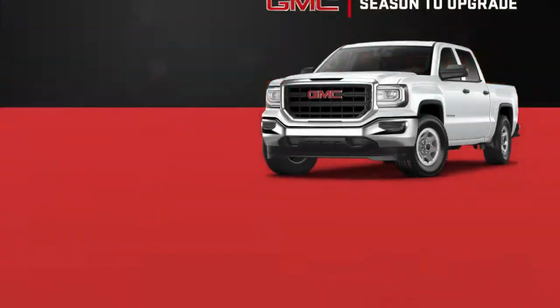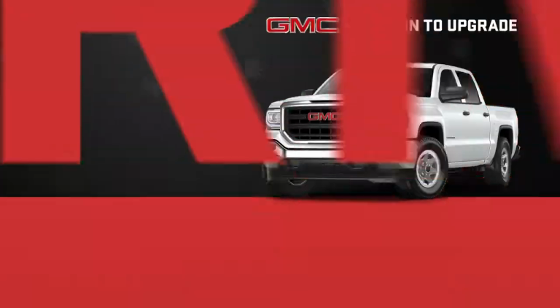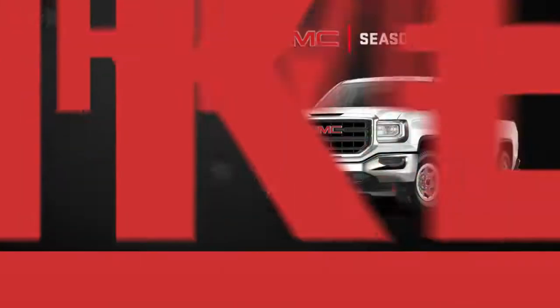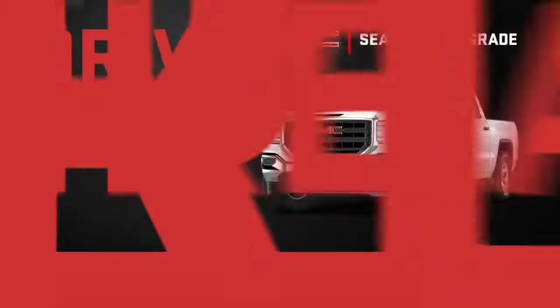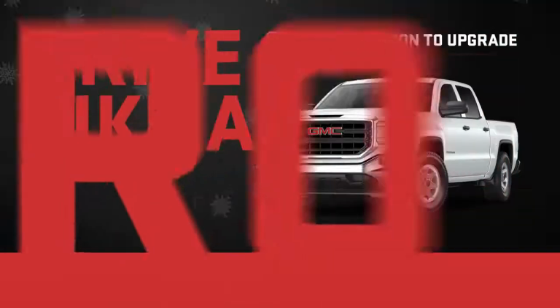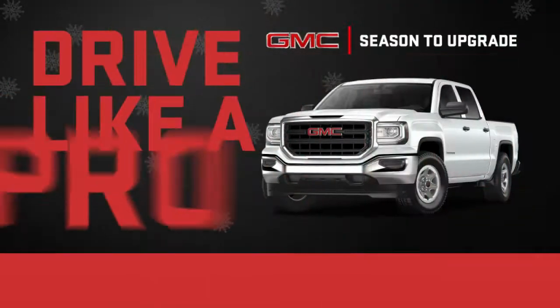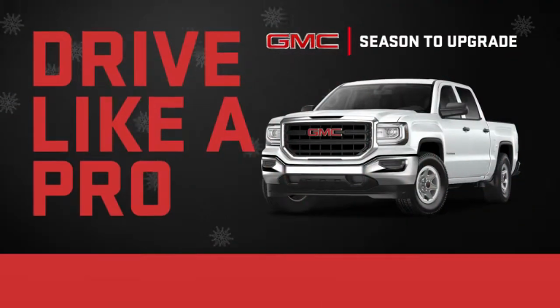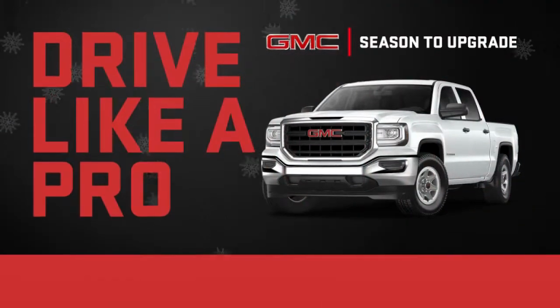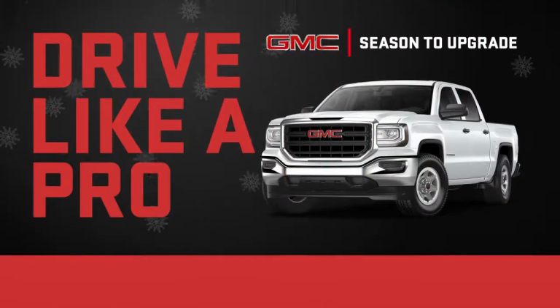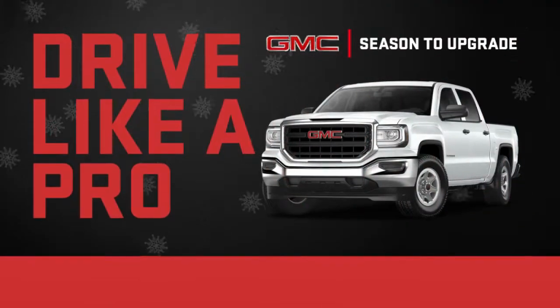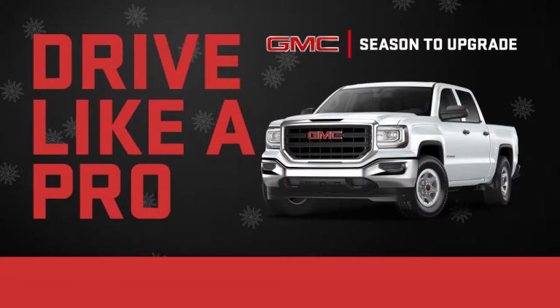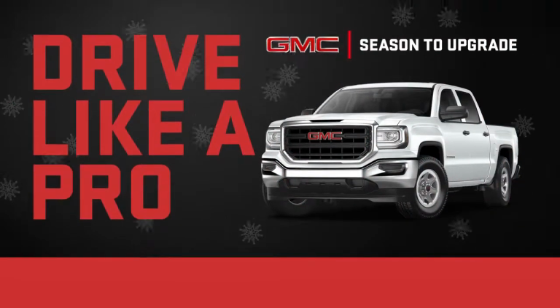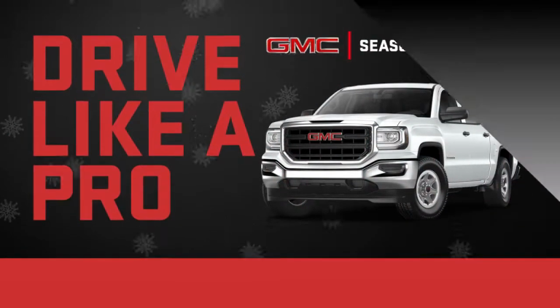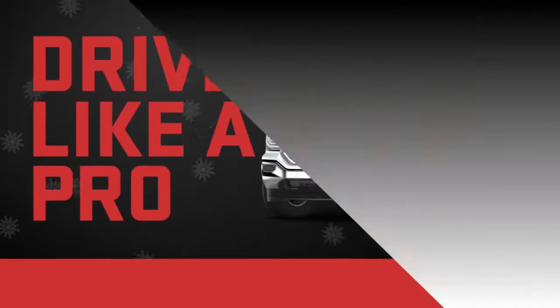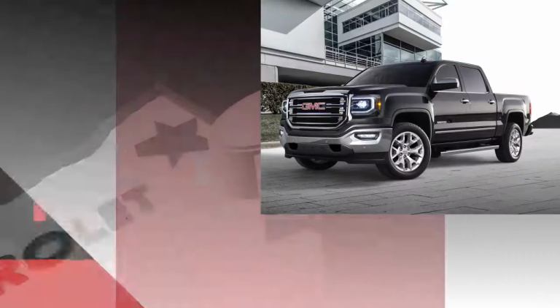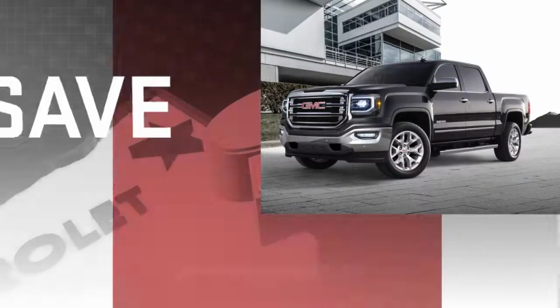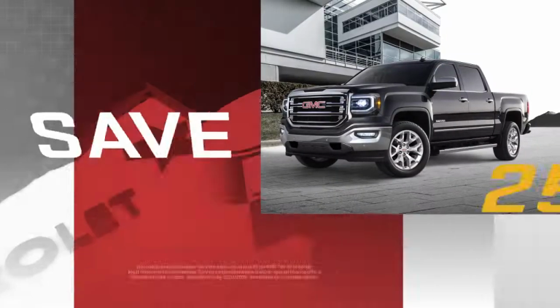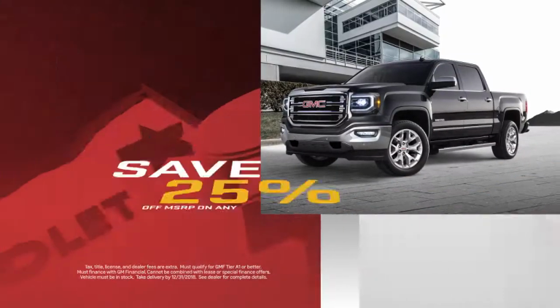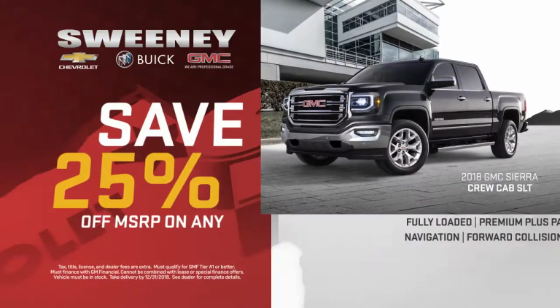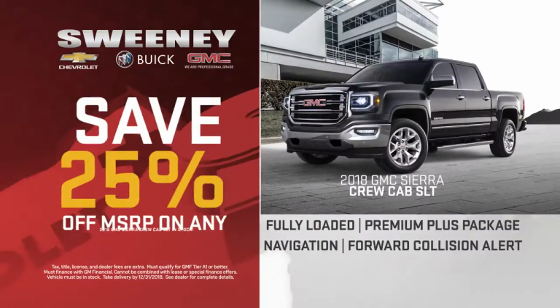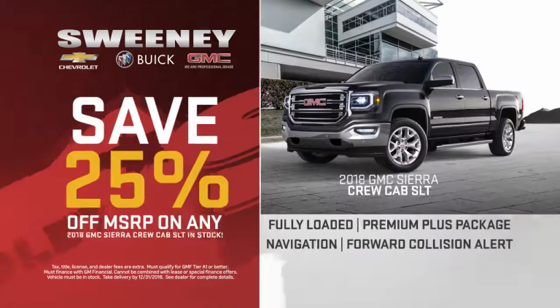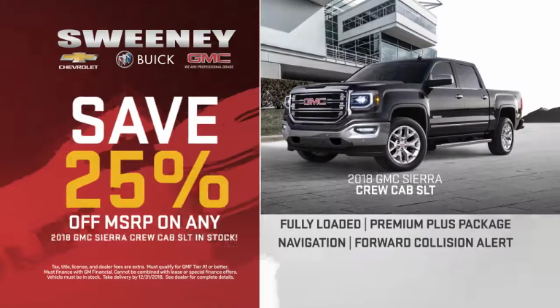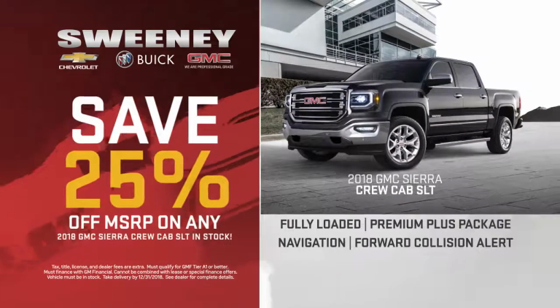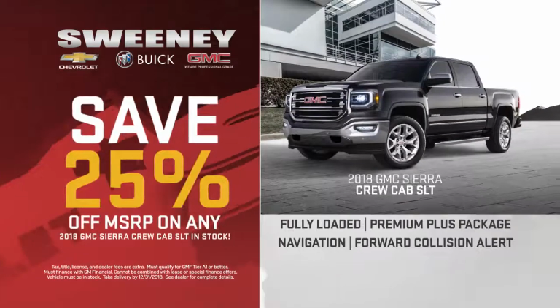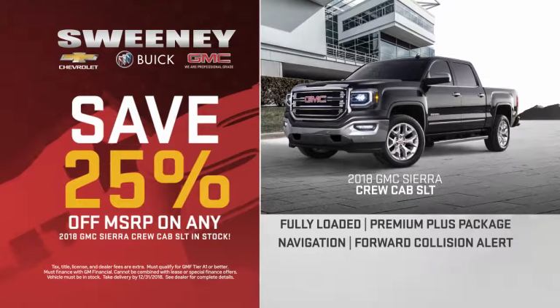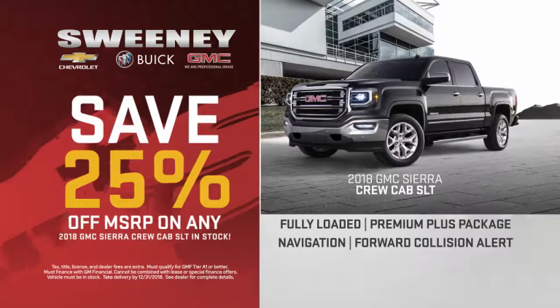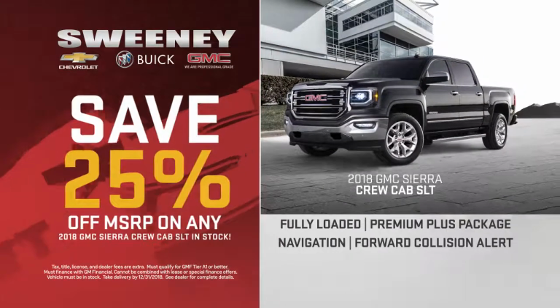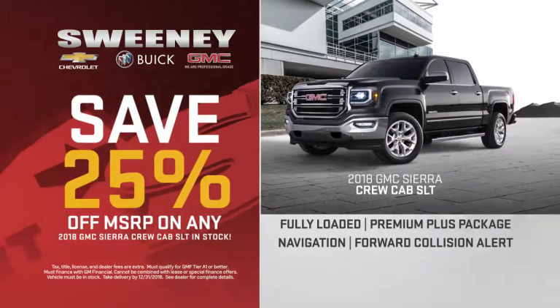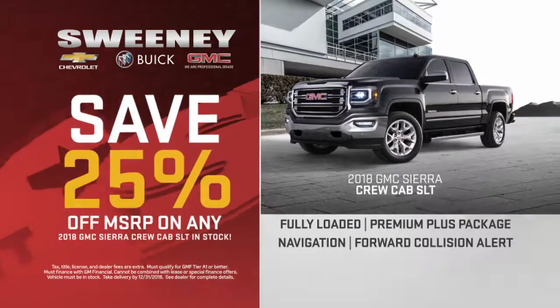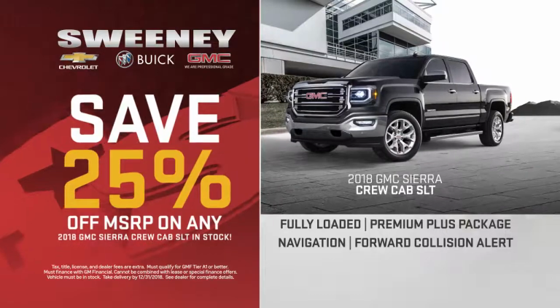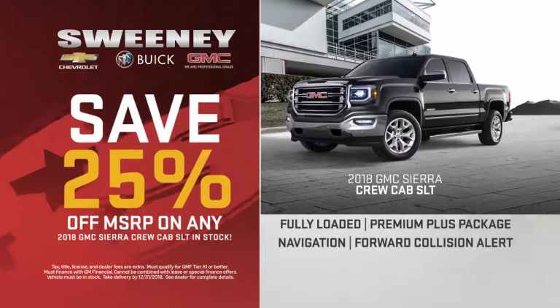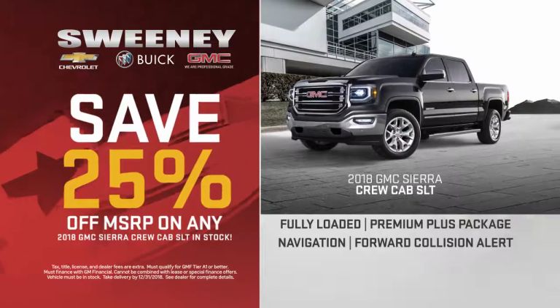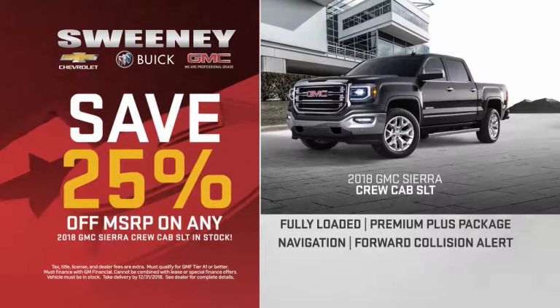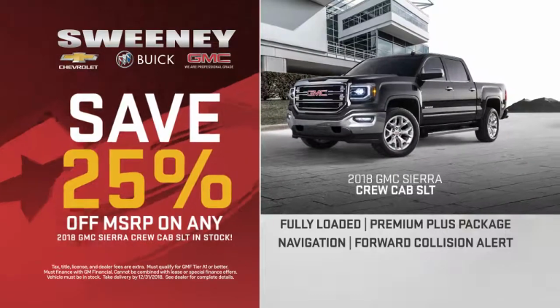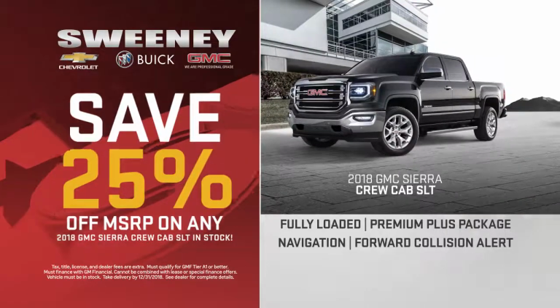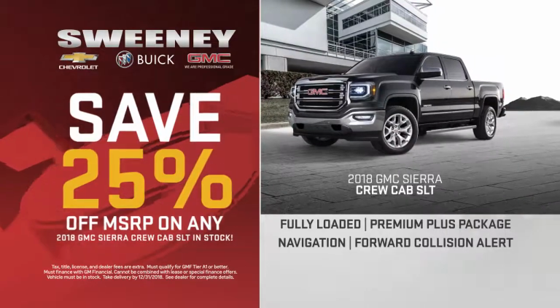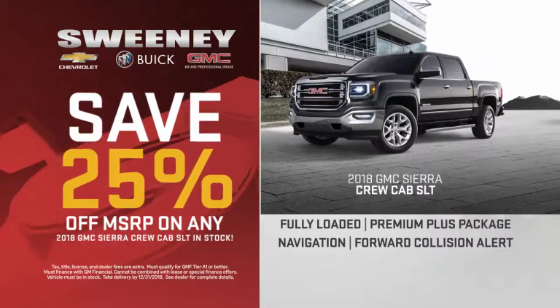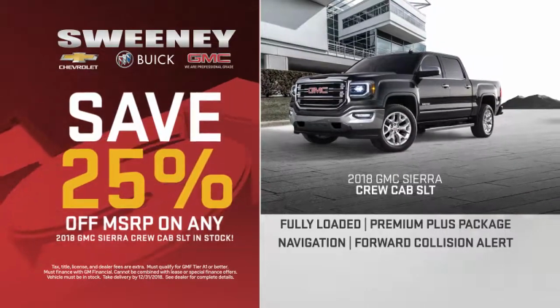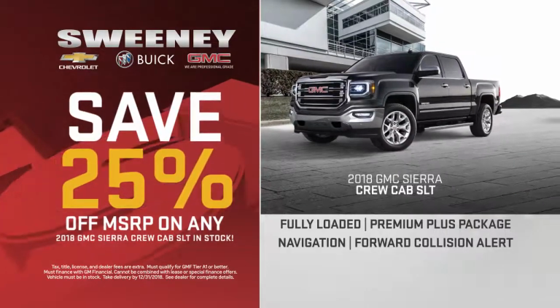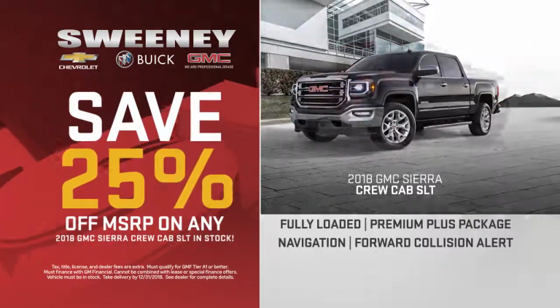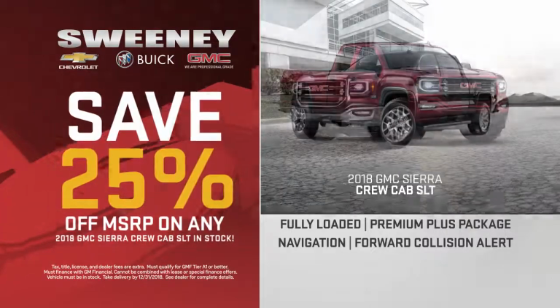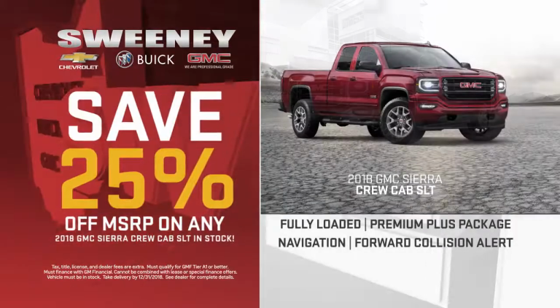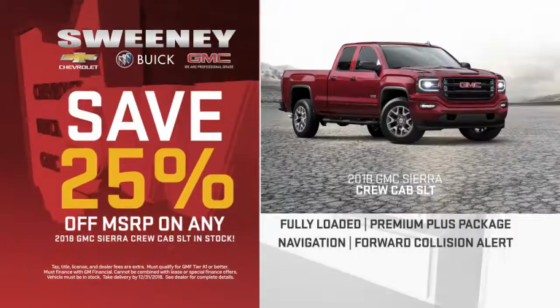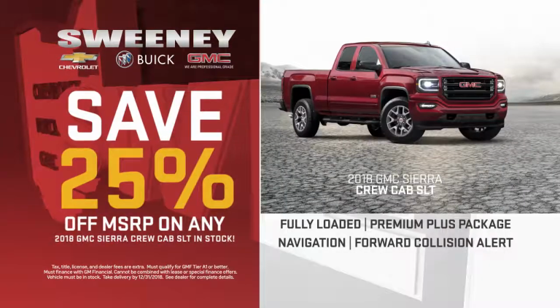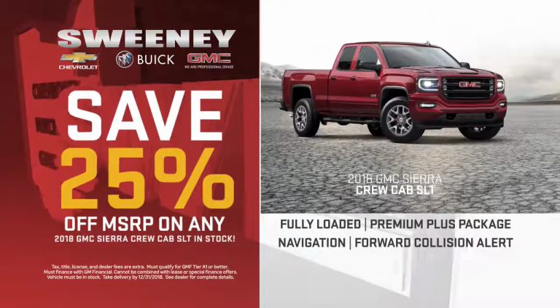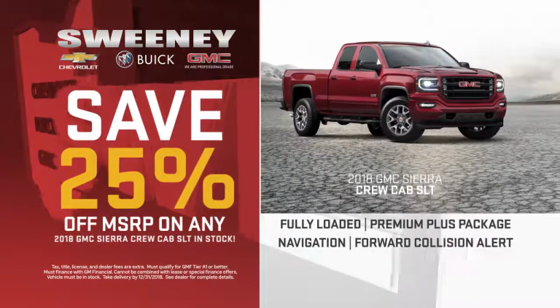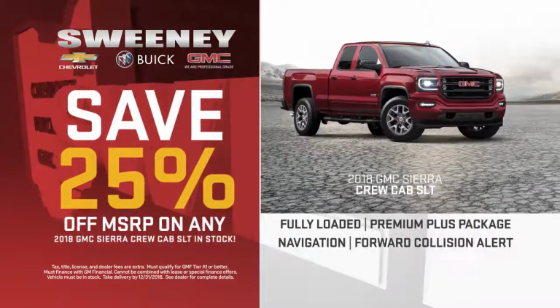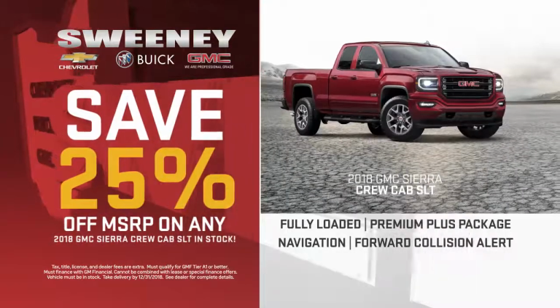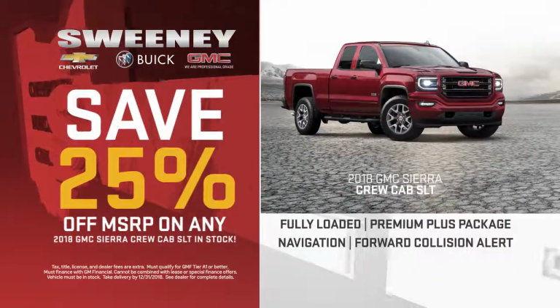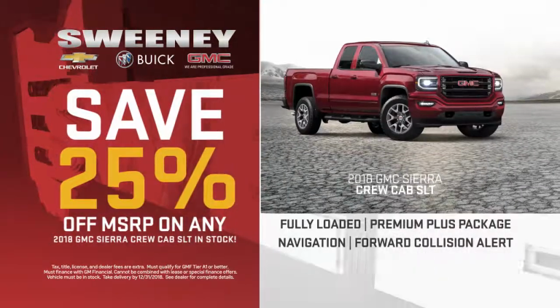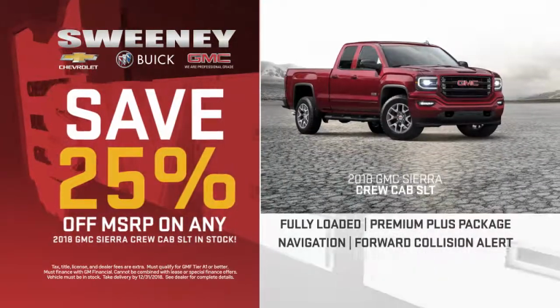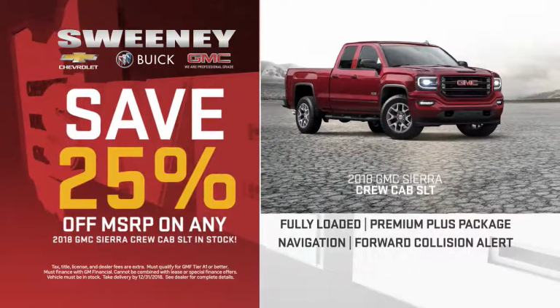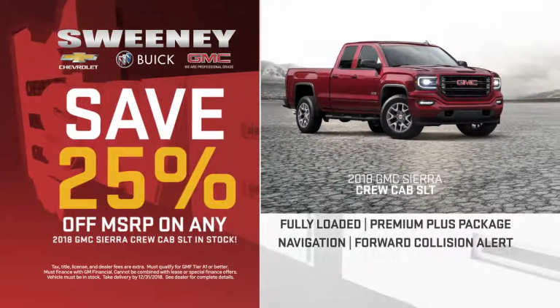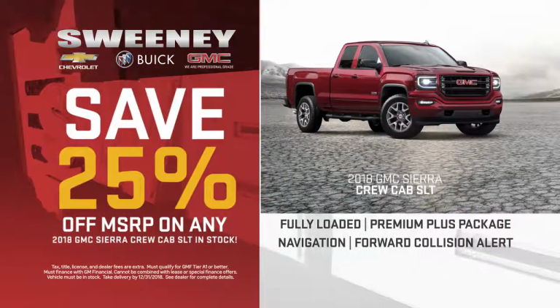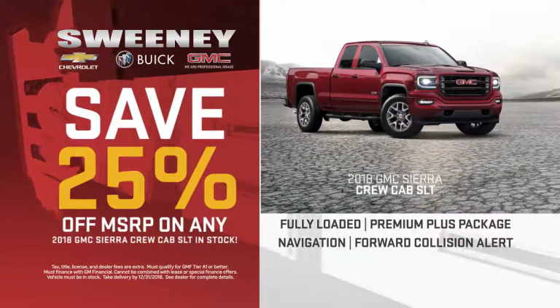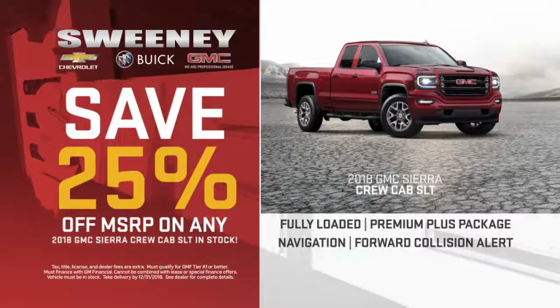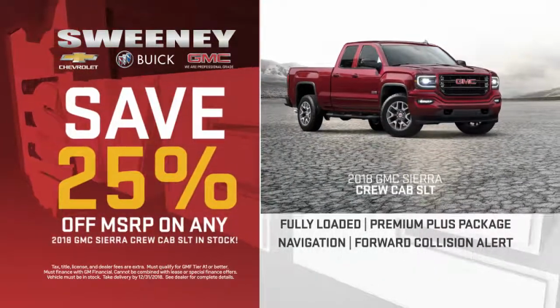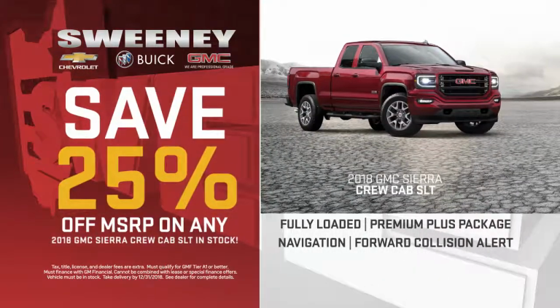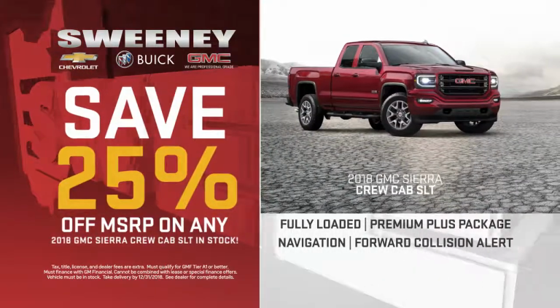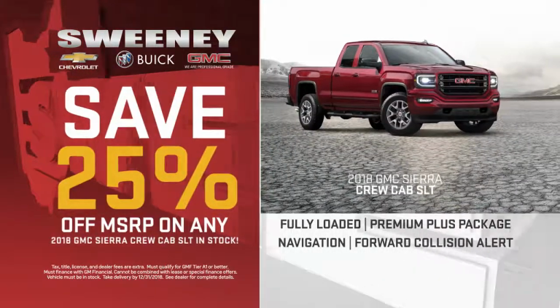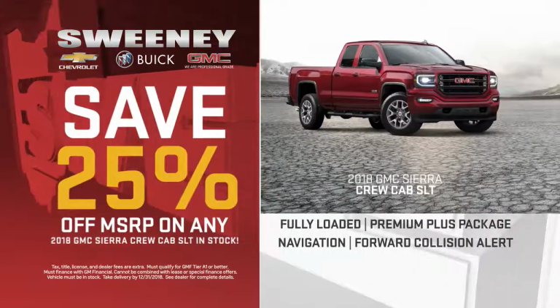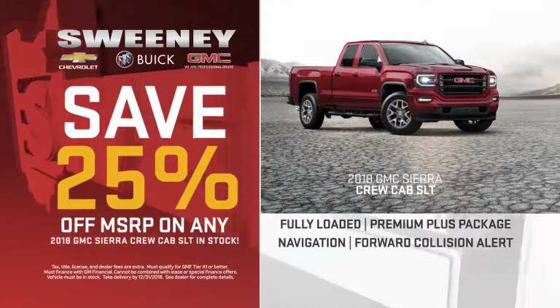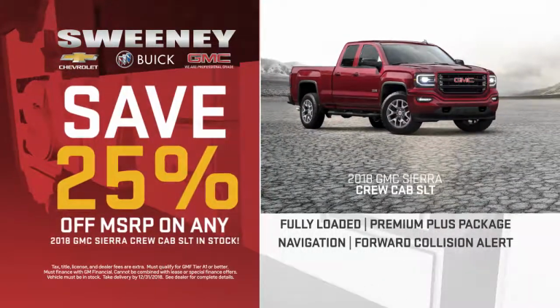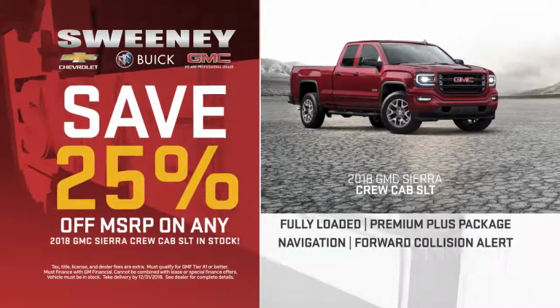Drive like a pro and pick up one of the last 18 GMC Sierra crew cabs in stock, 25% off MSRP.